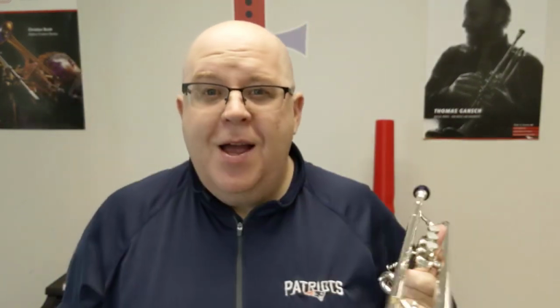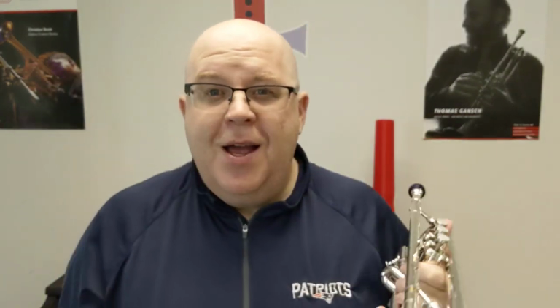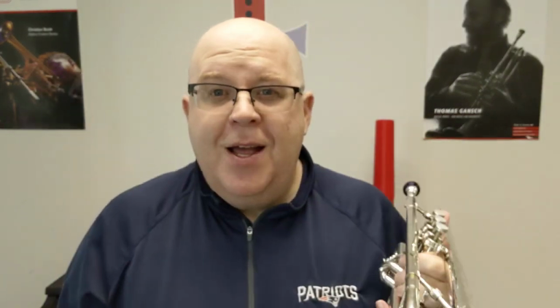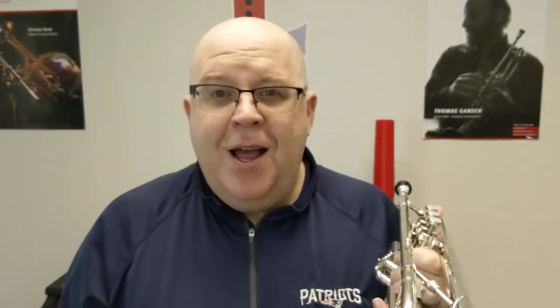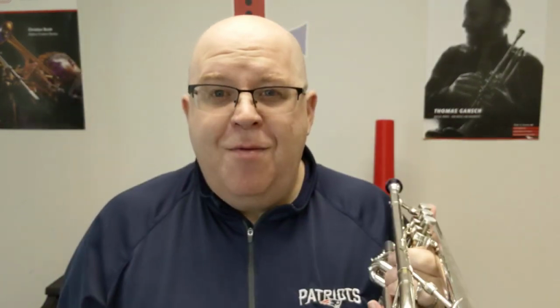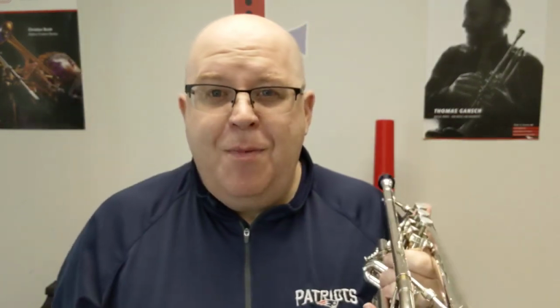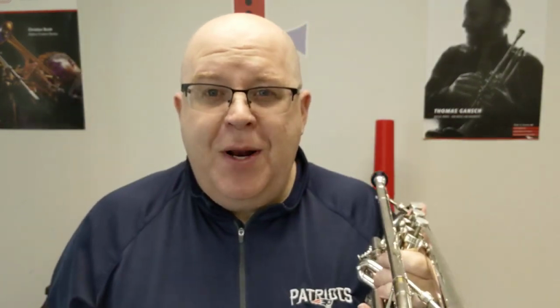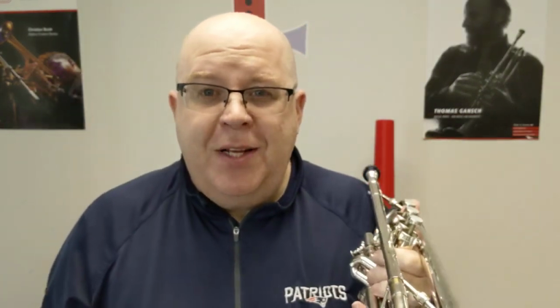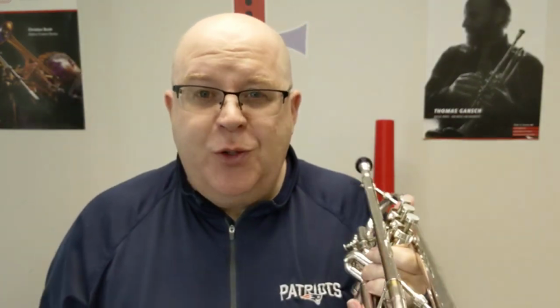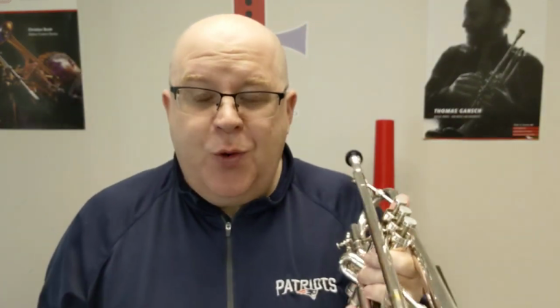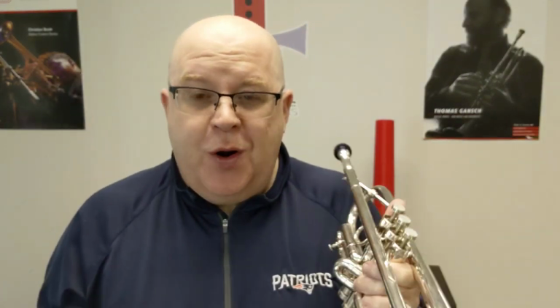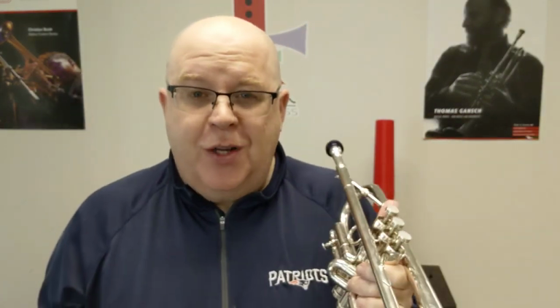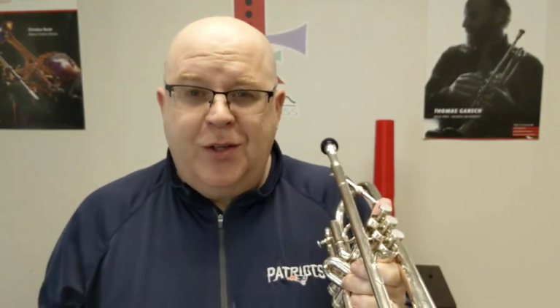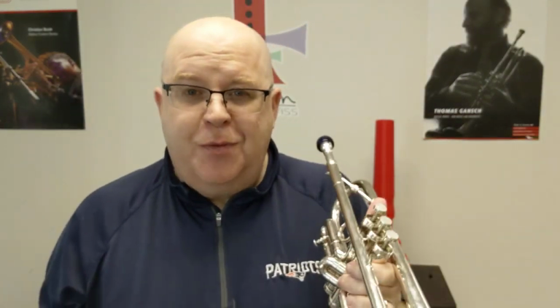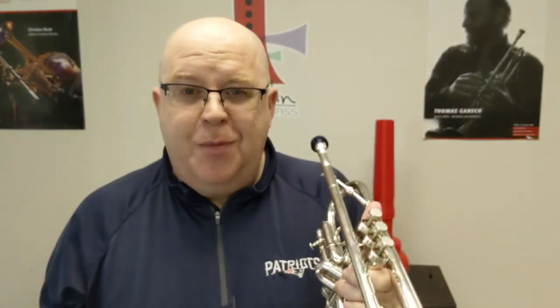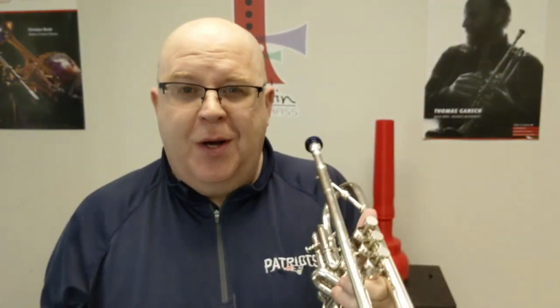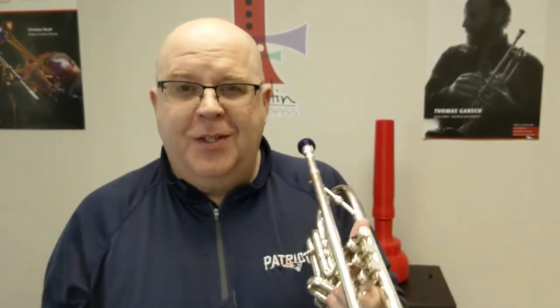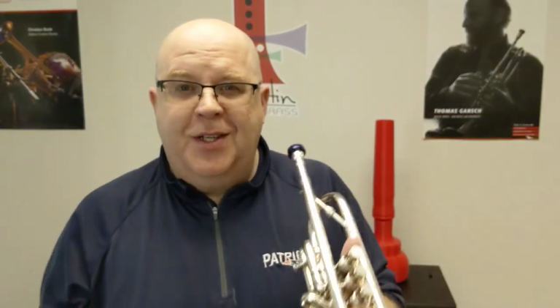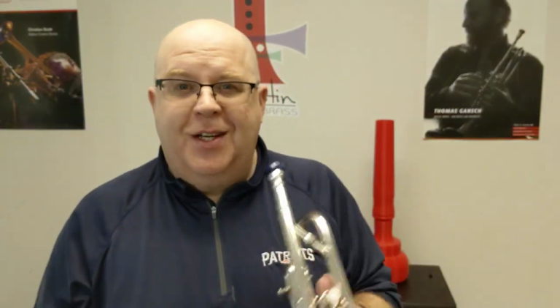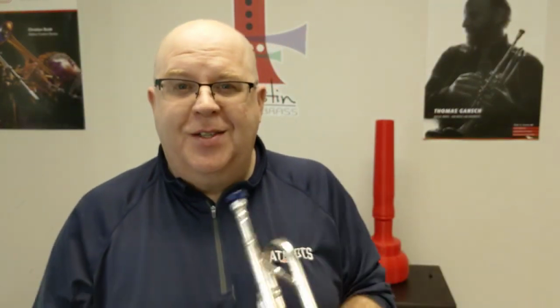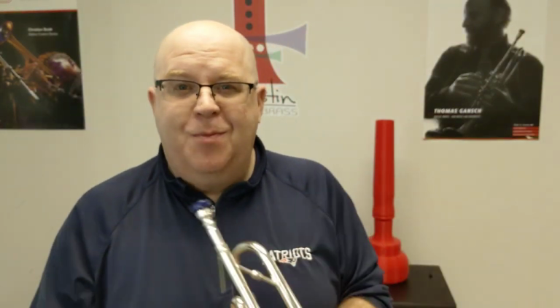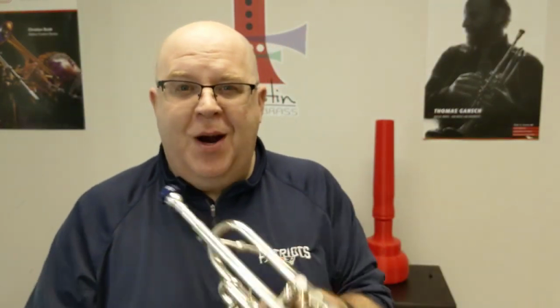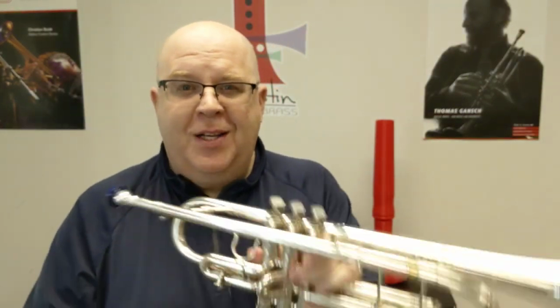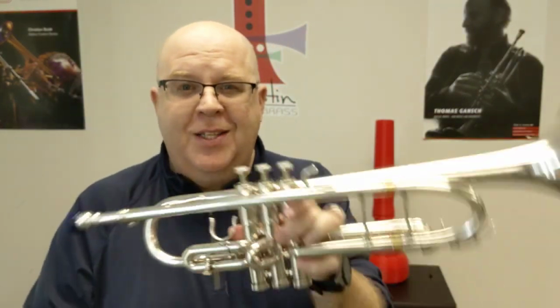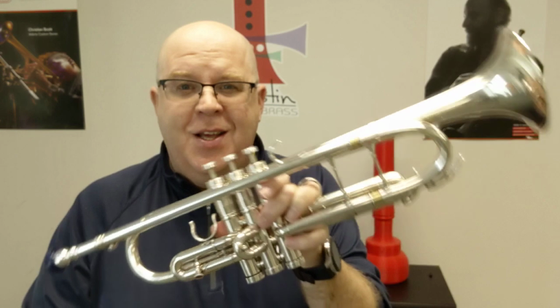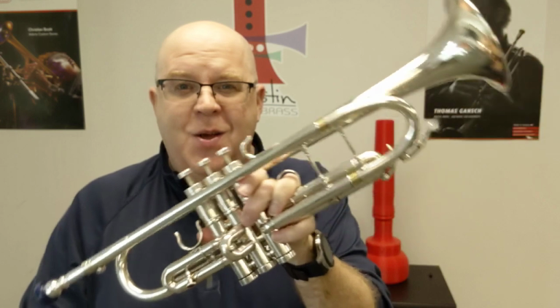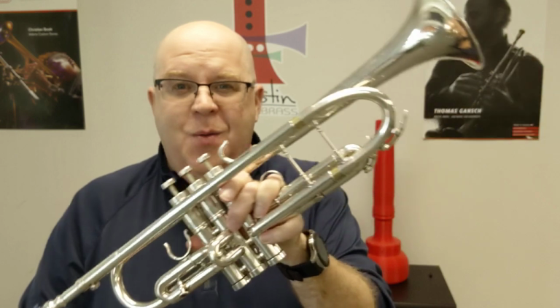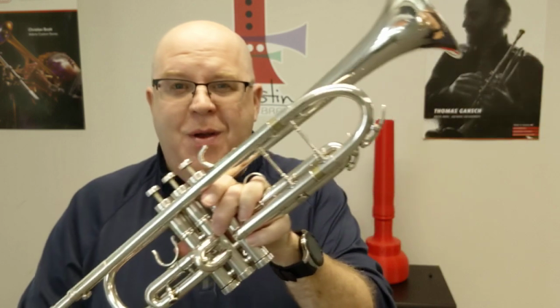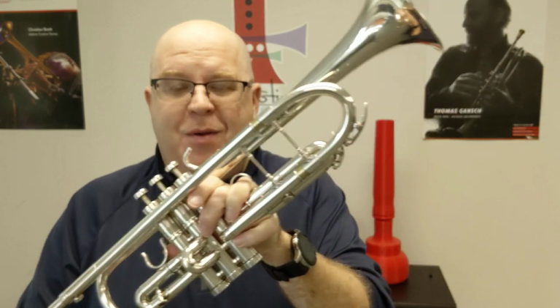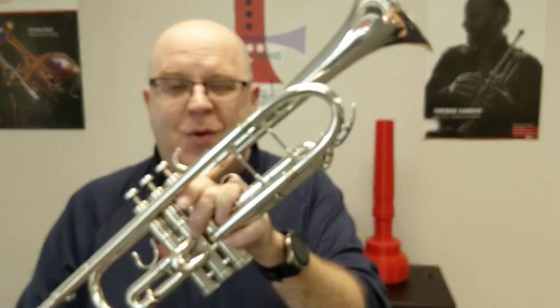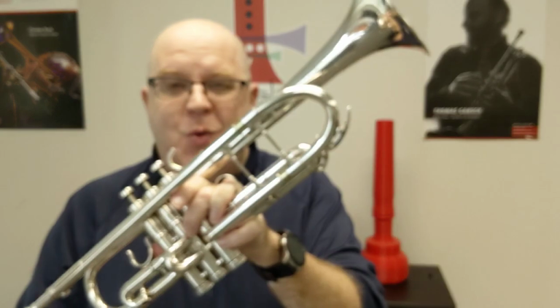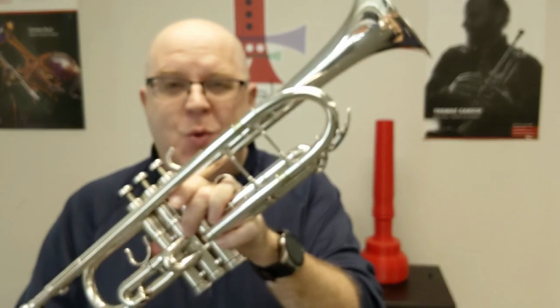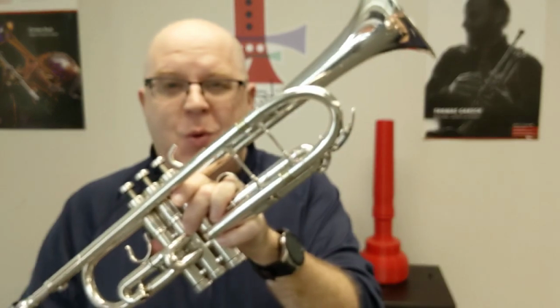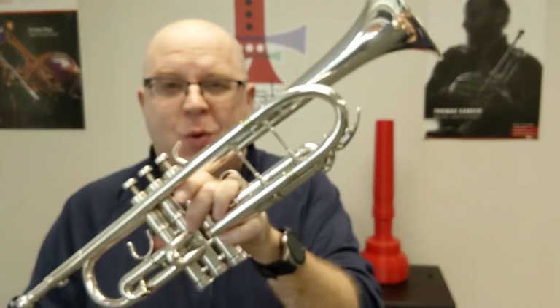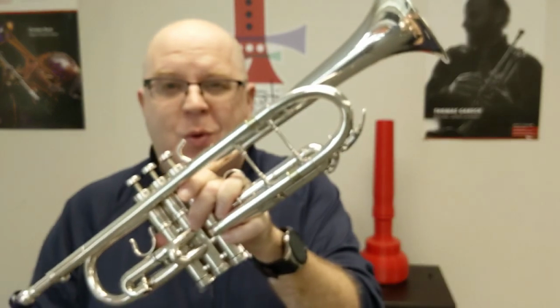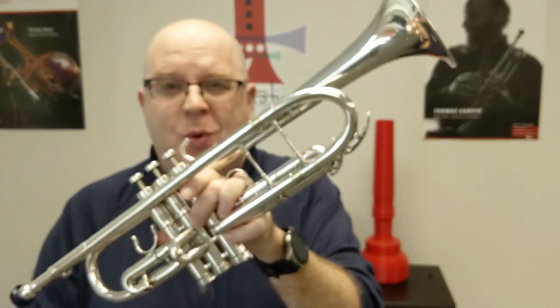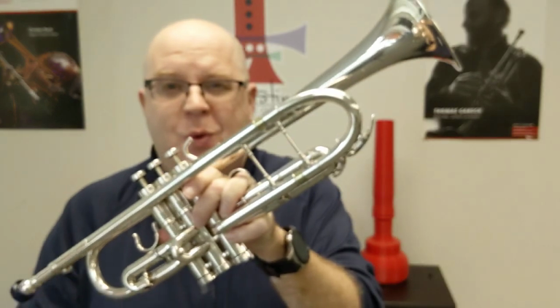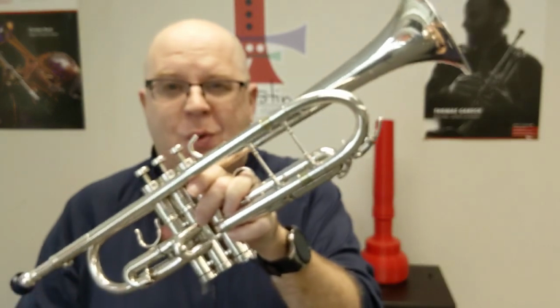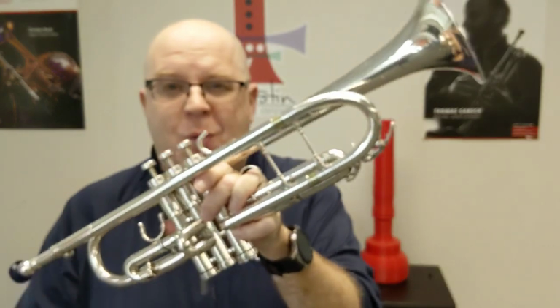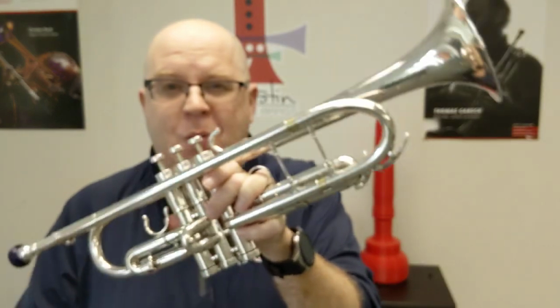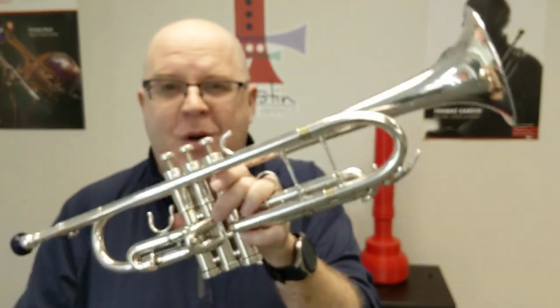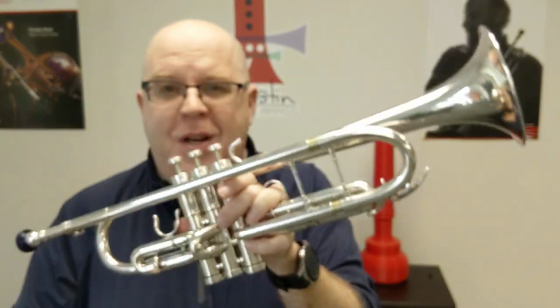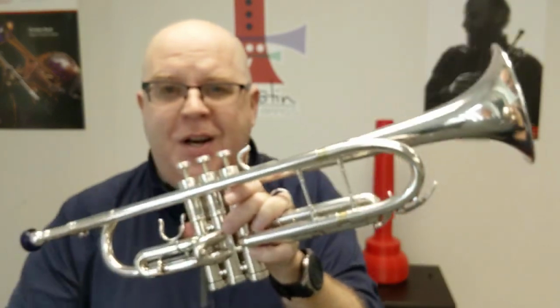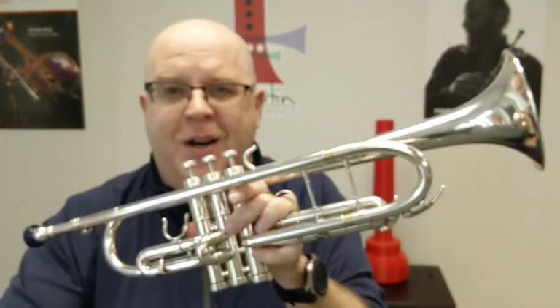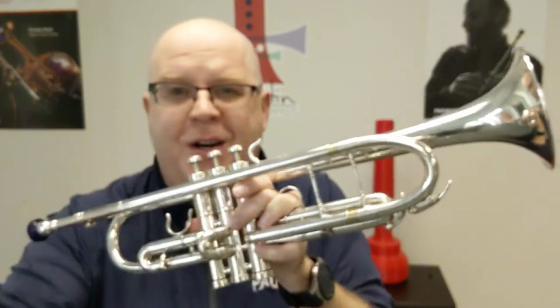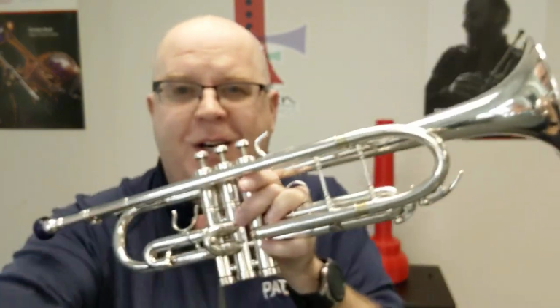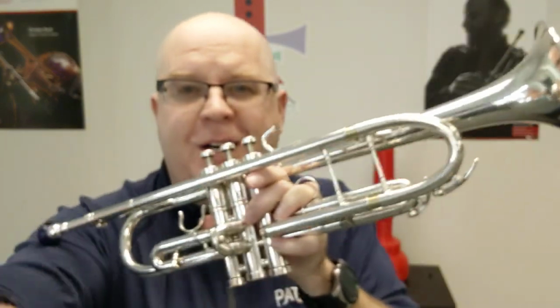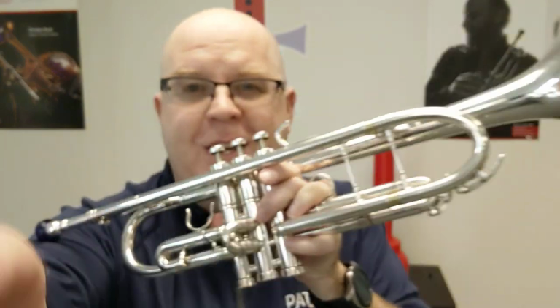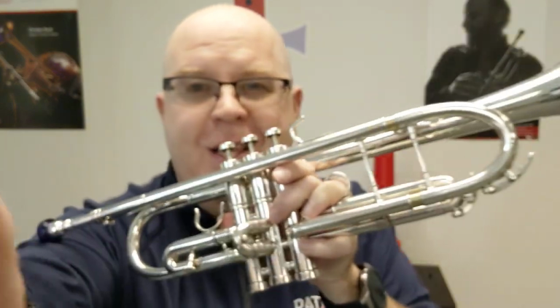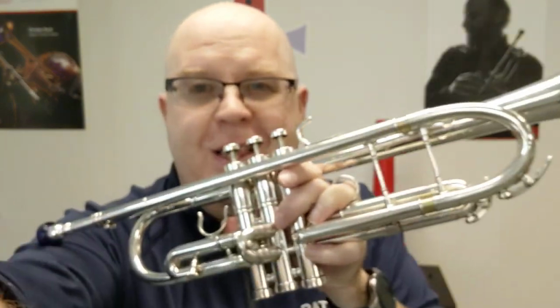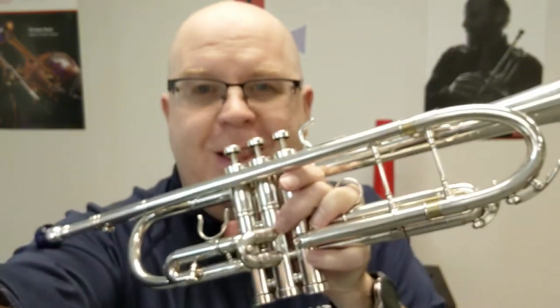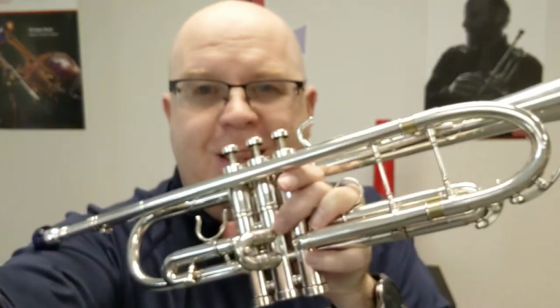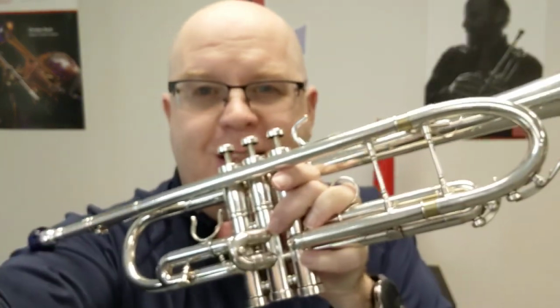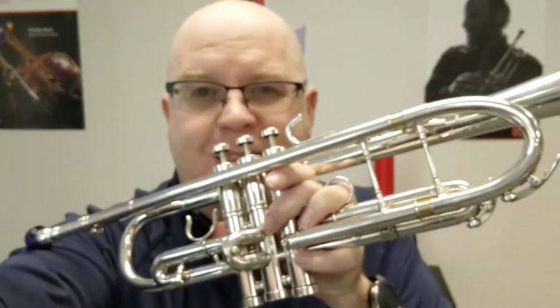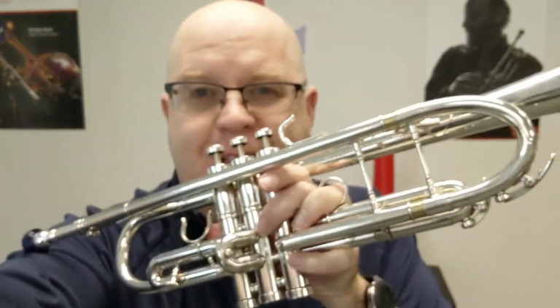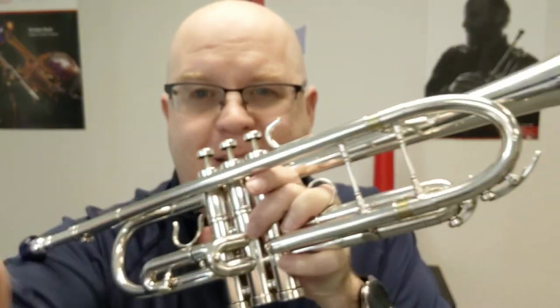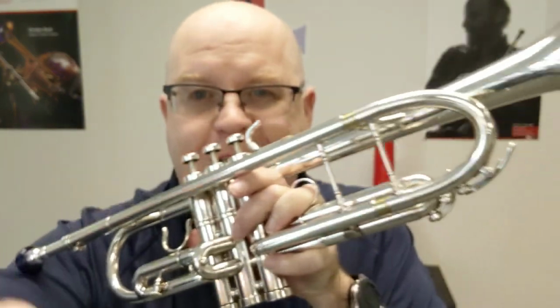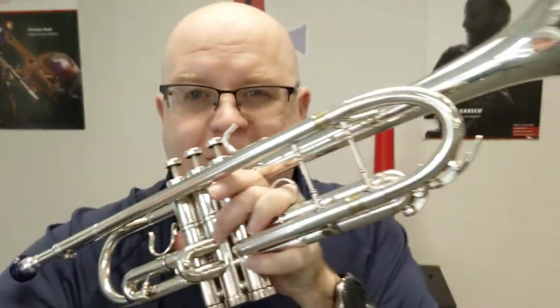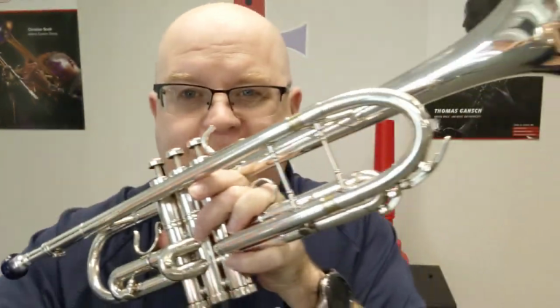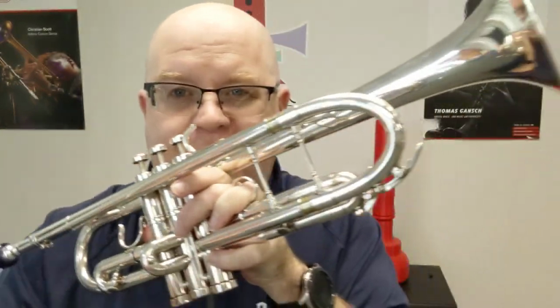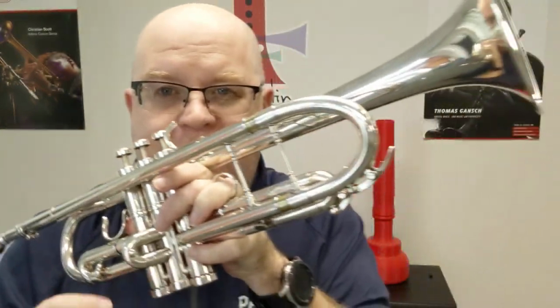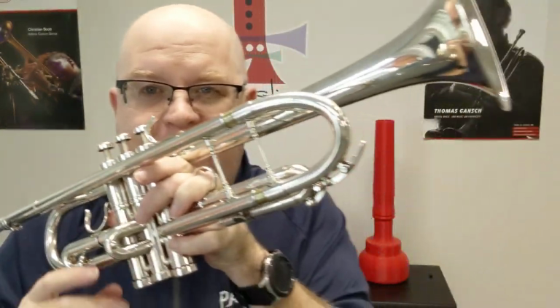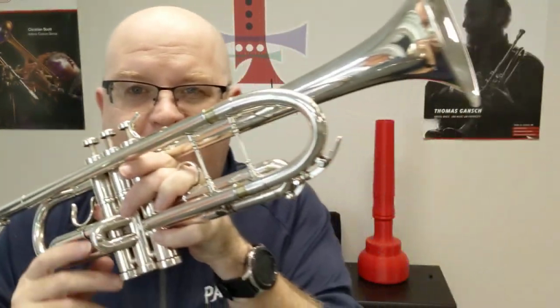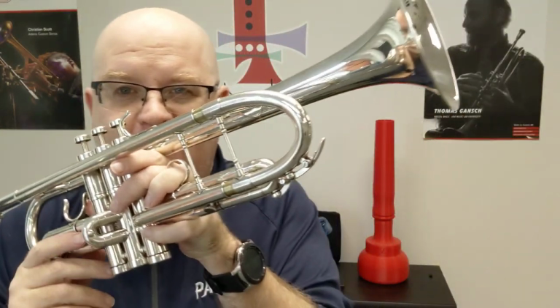Hey everybody, it's Trent Austin from Austin Custom Brass. We have a cool horn here — let's check that out.